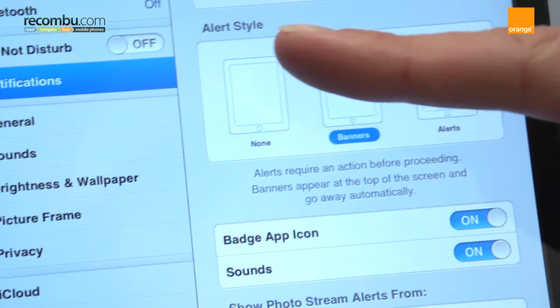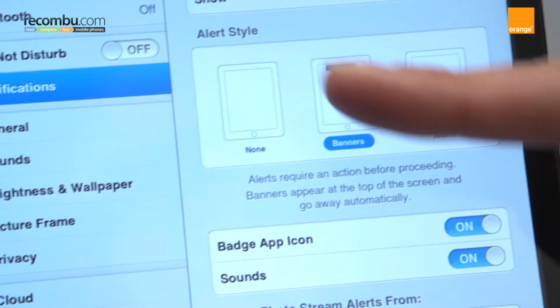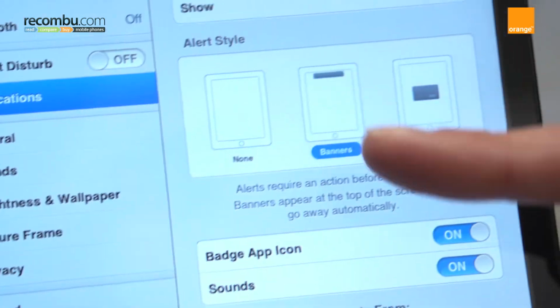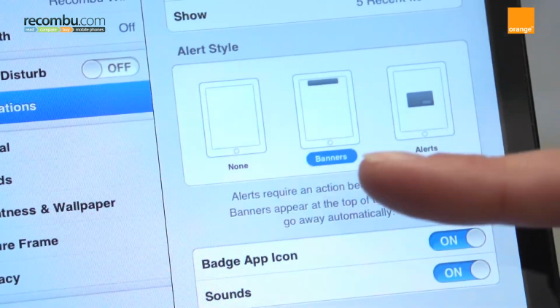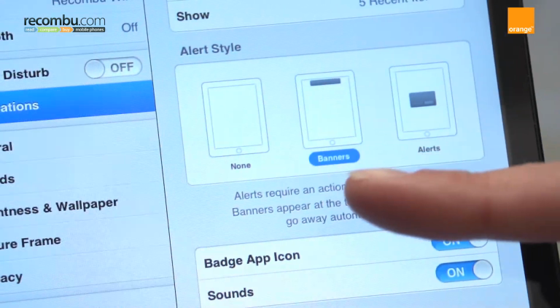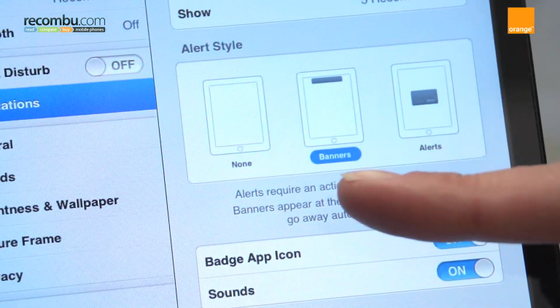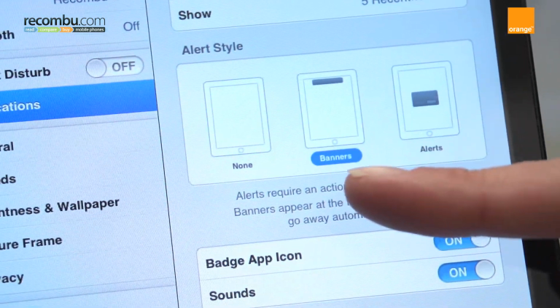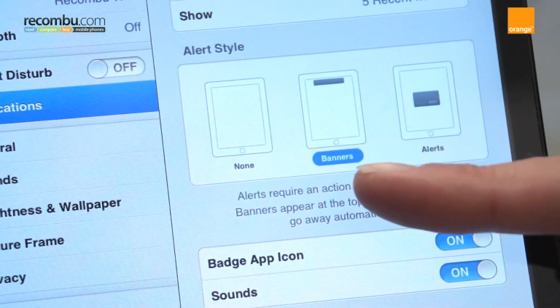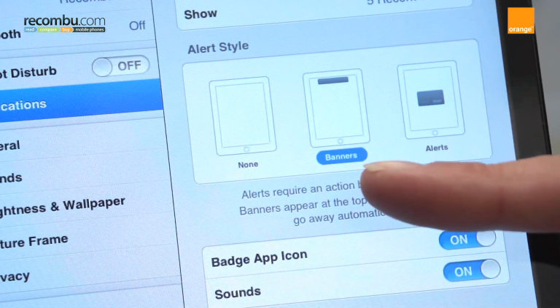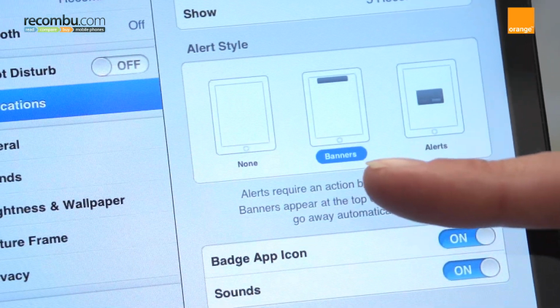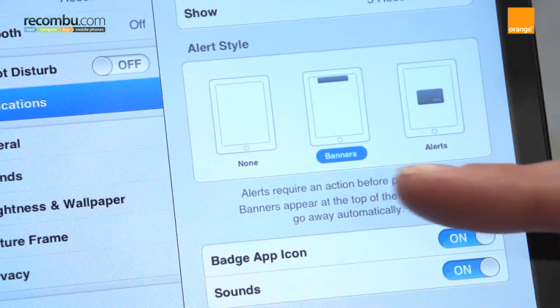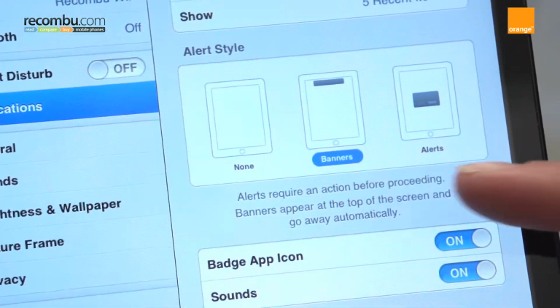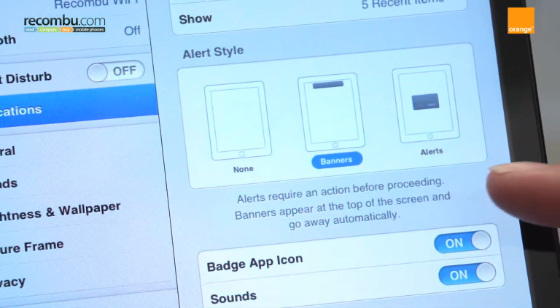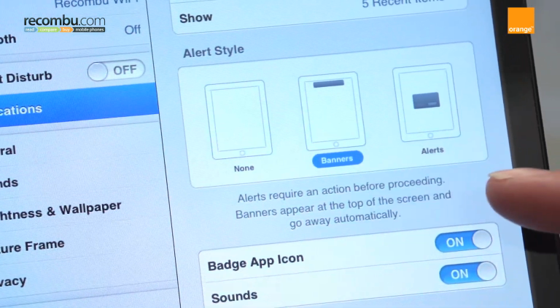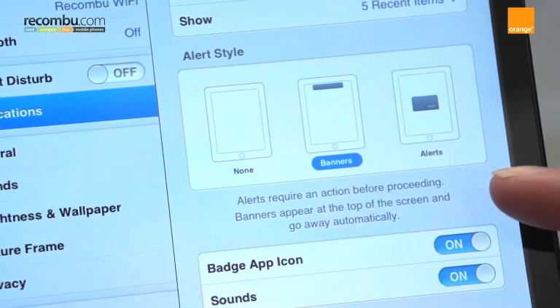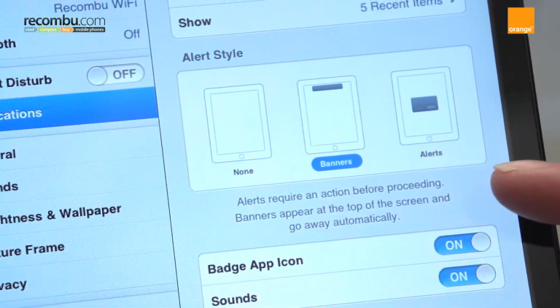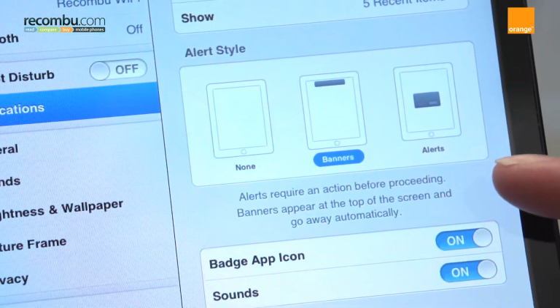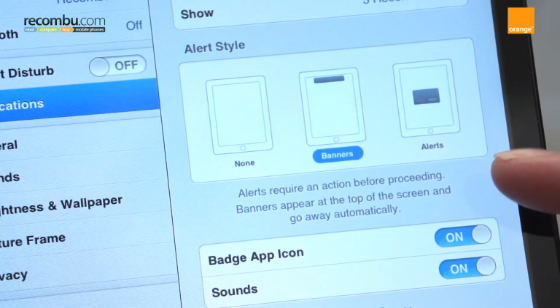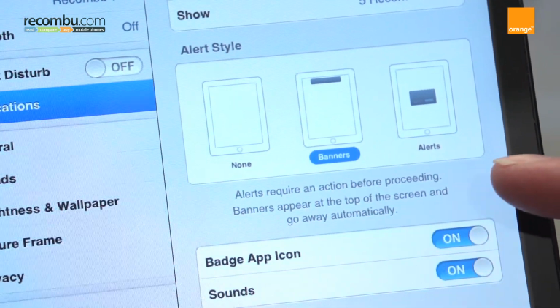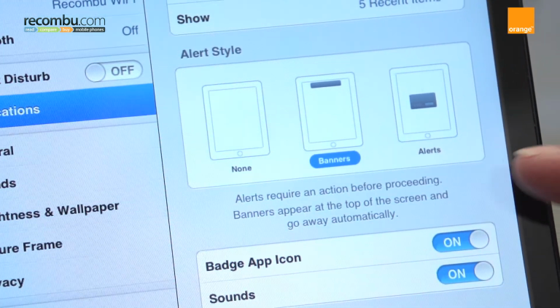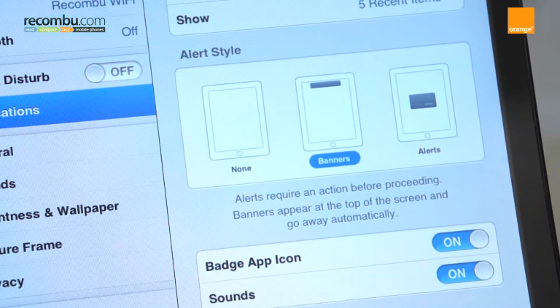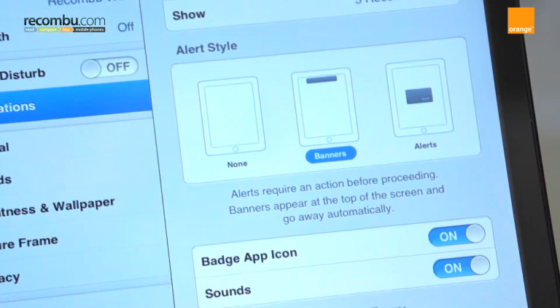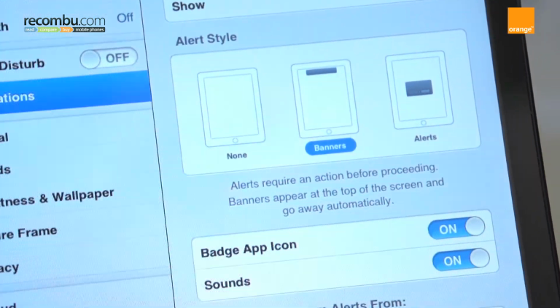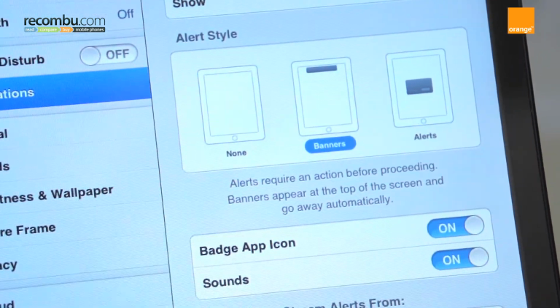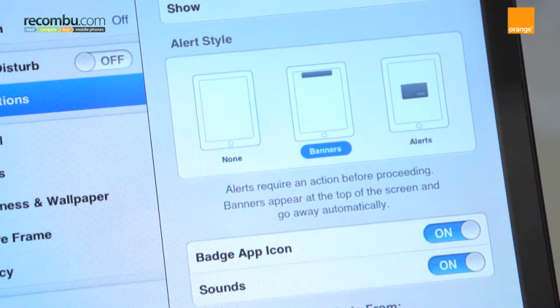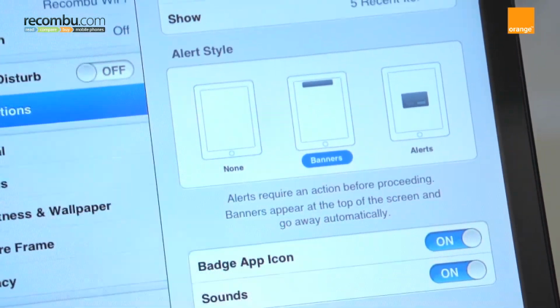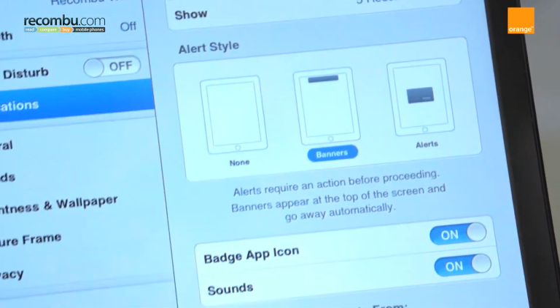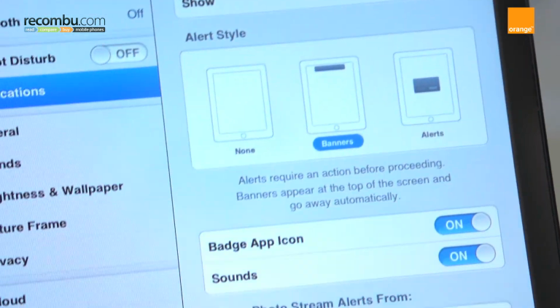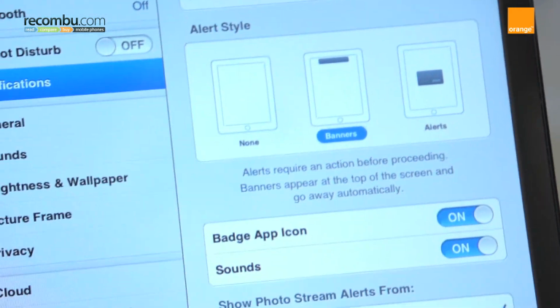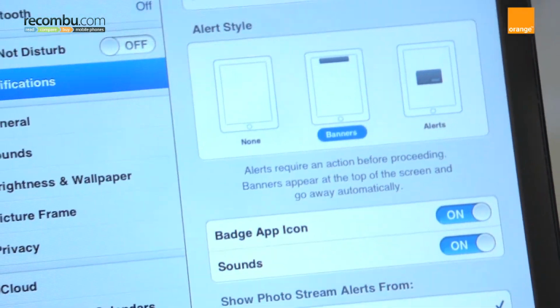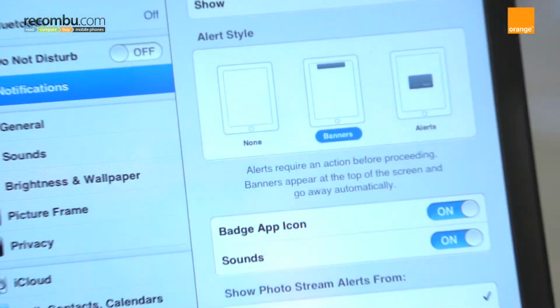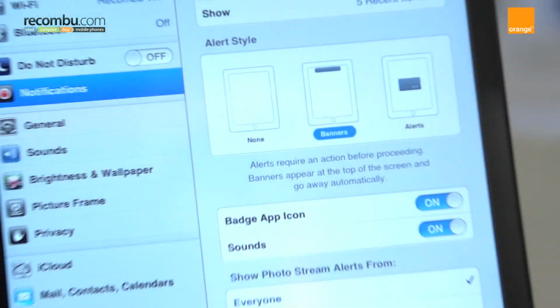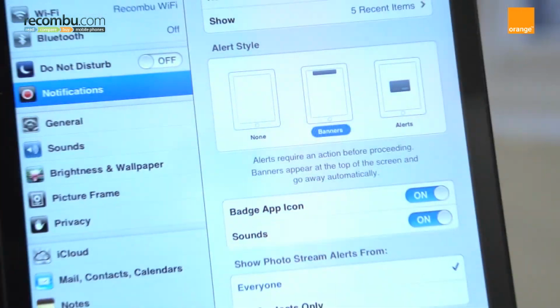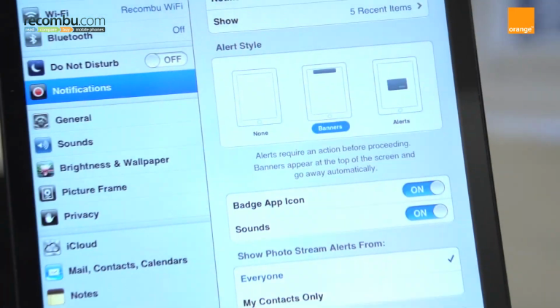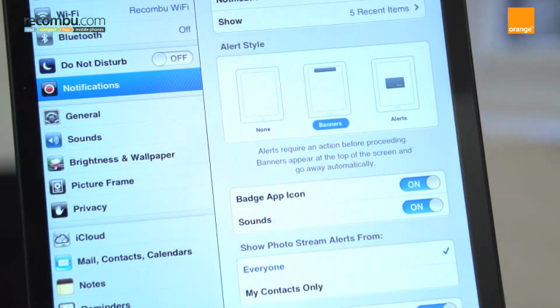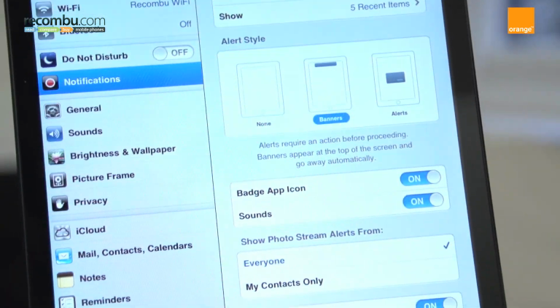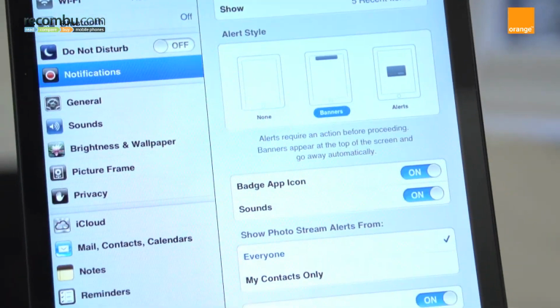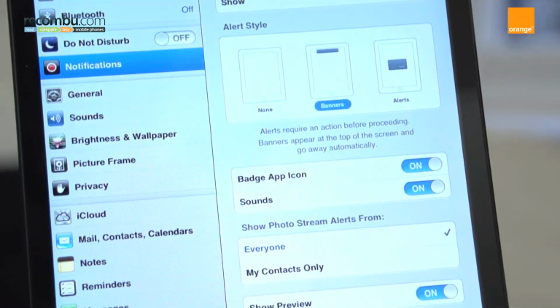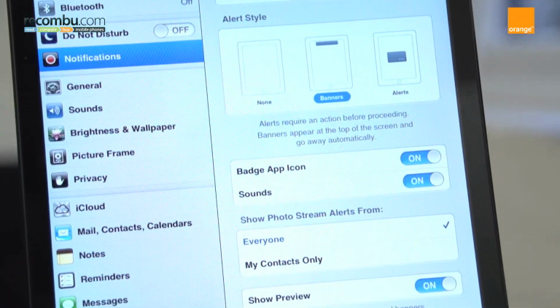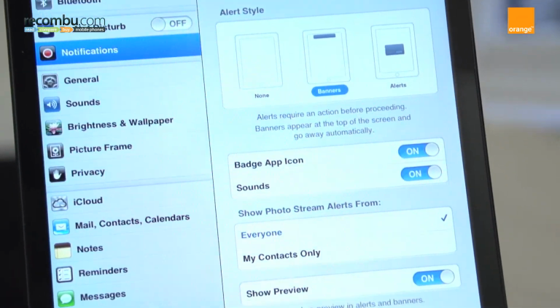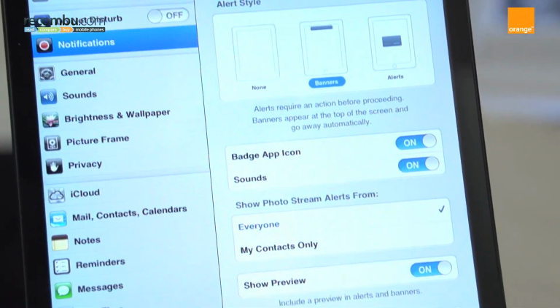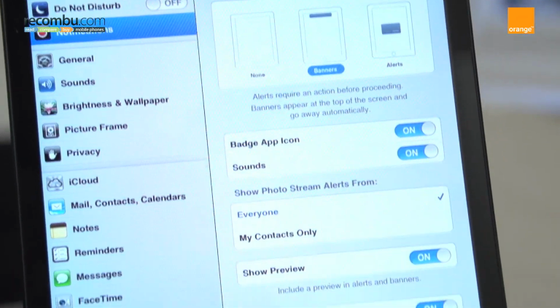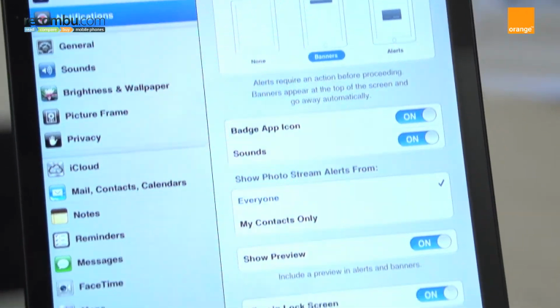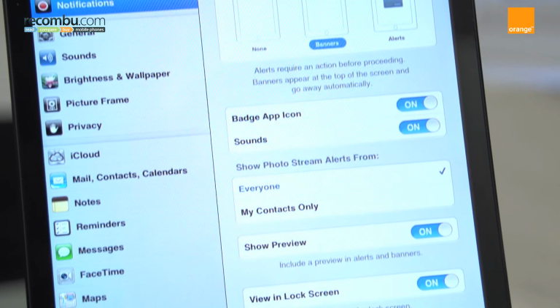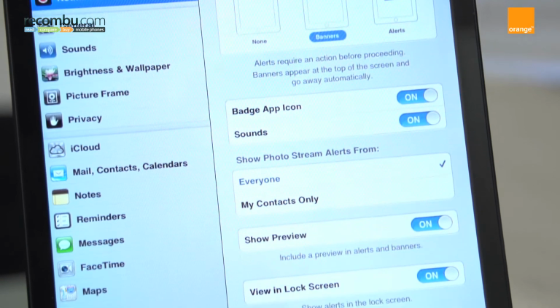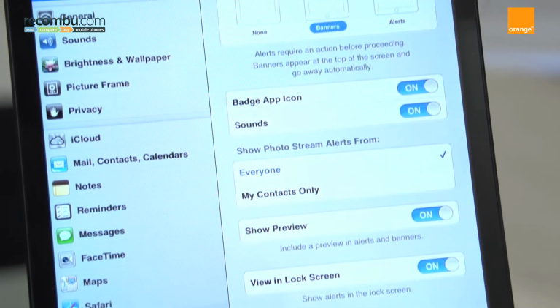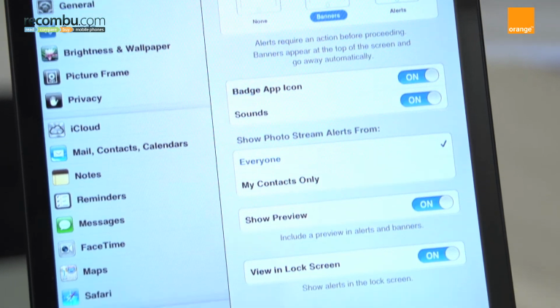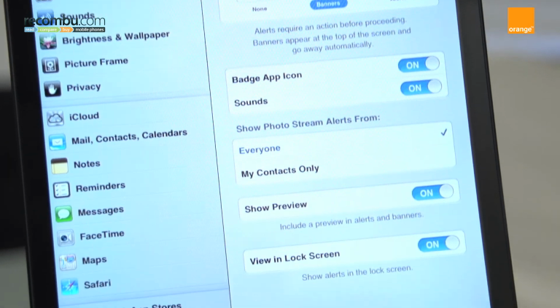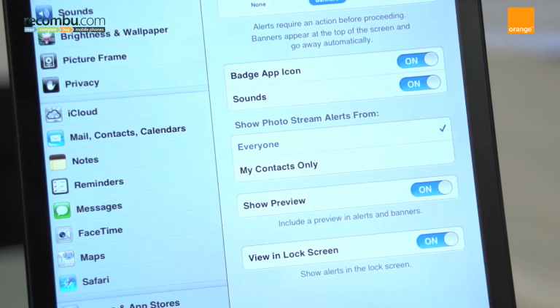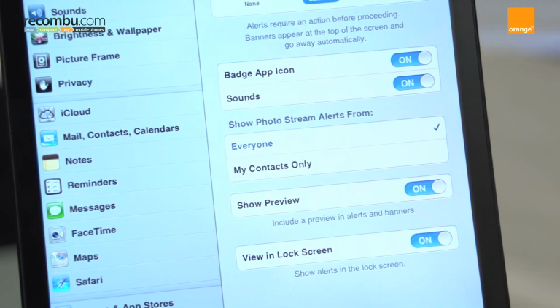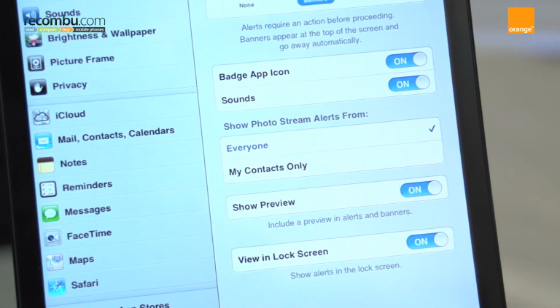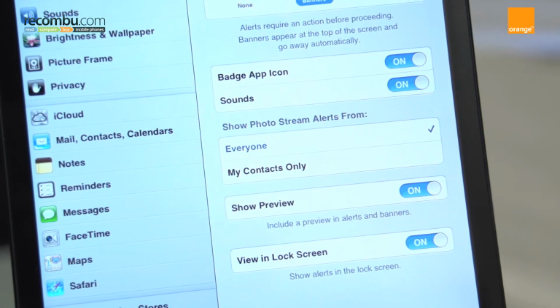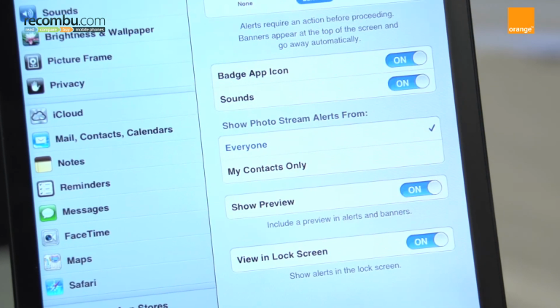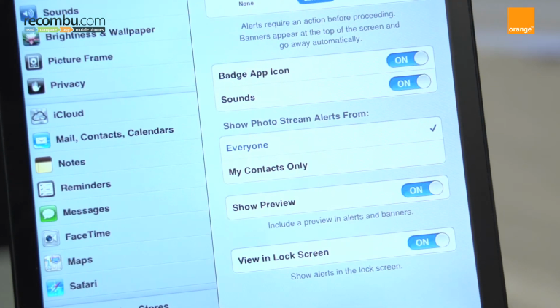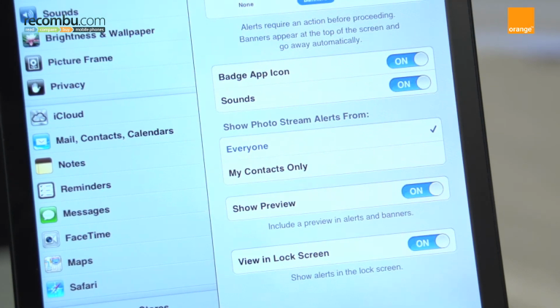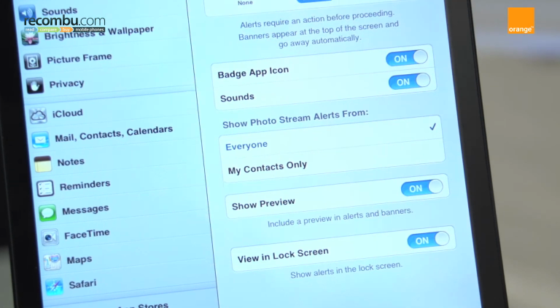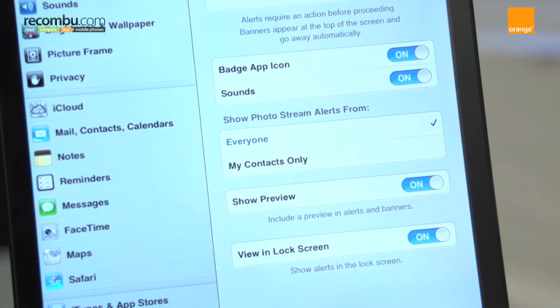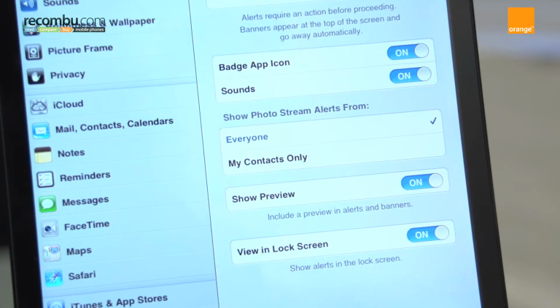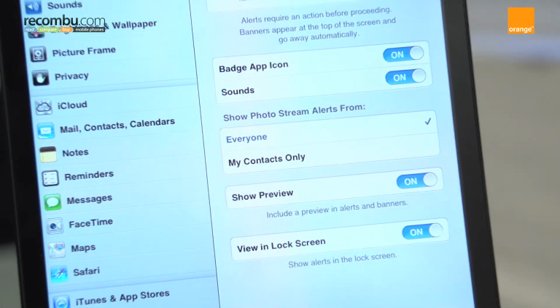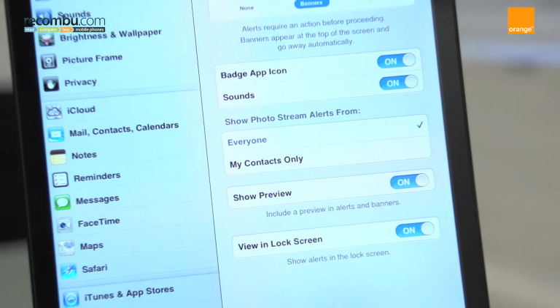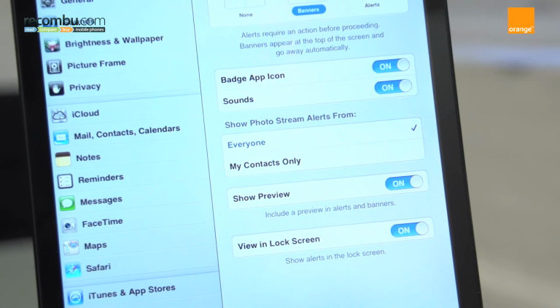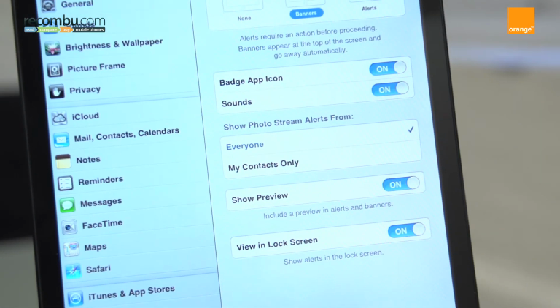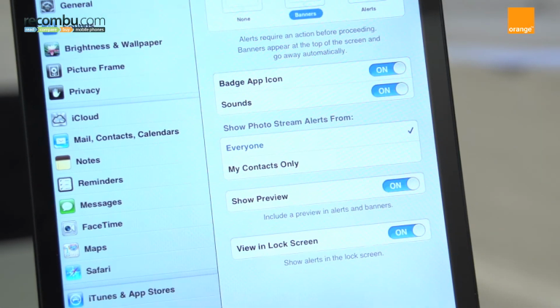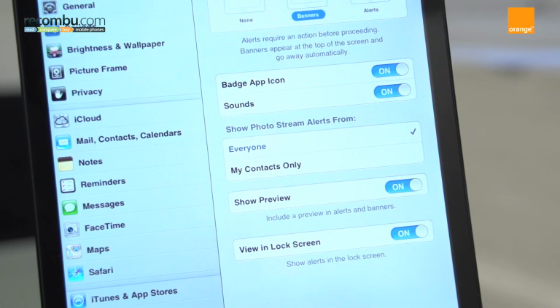There will also be additional options depending on the app. These will let you control what style the alert will take — whether it's a banner or an alert, if it makes a noise, and whether it will appear on the lock screen.